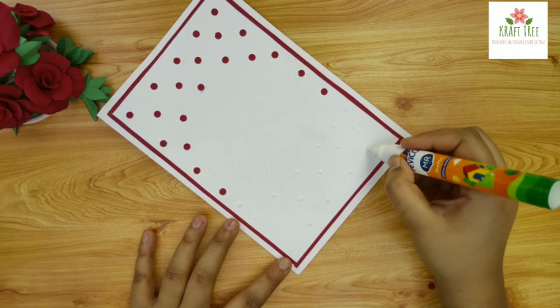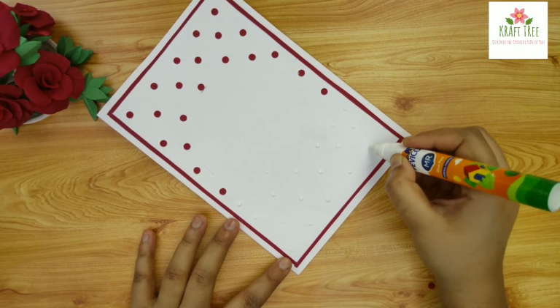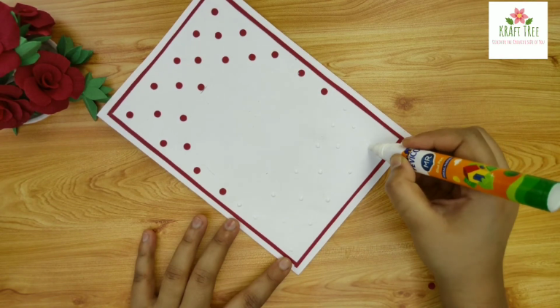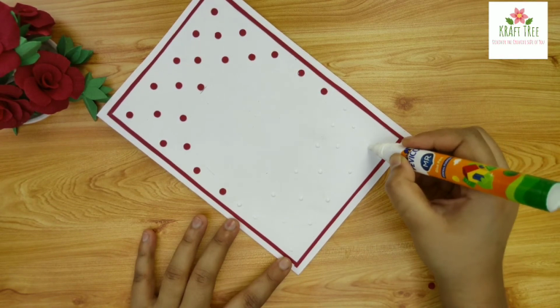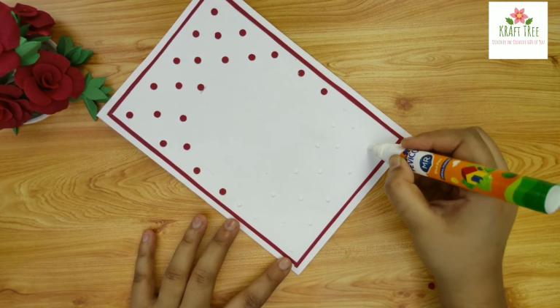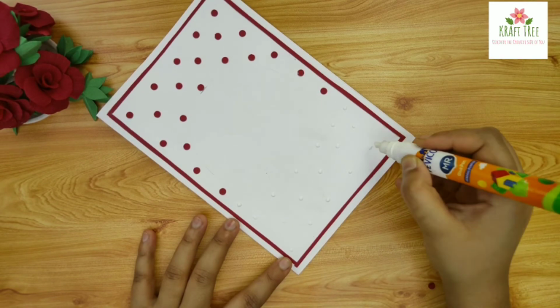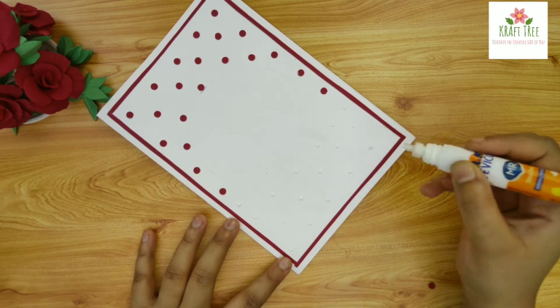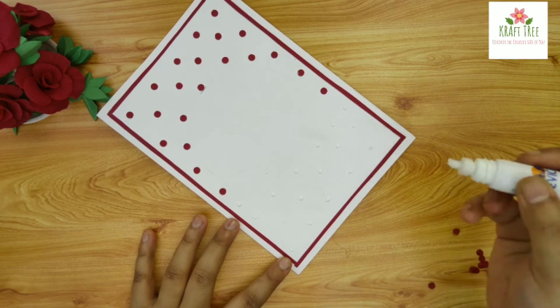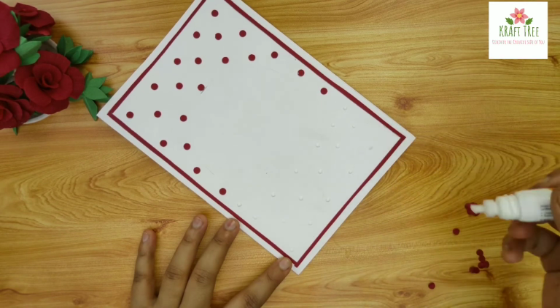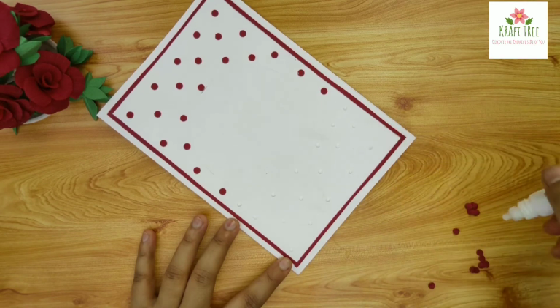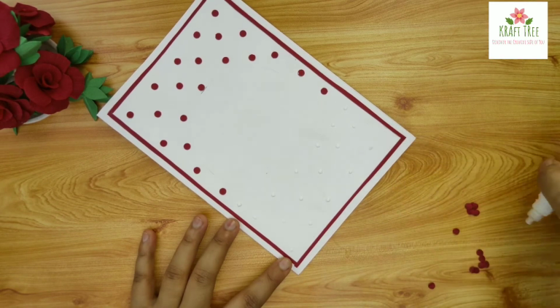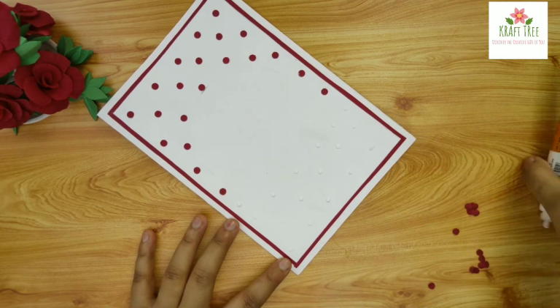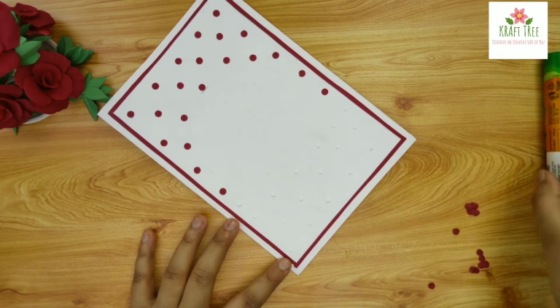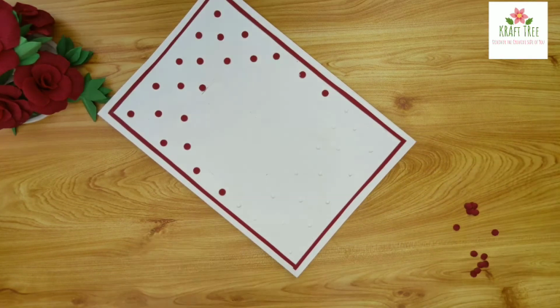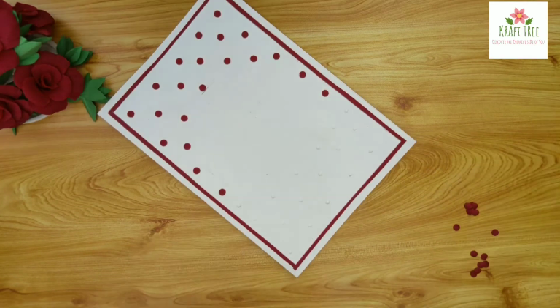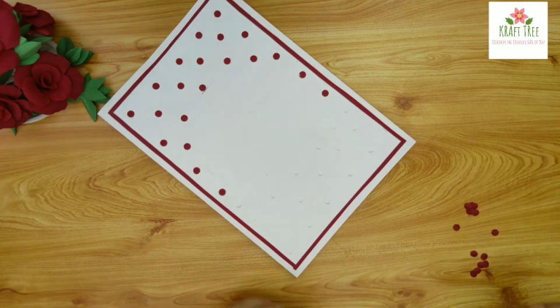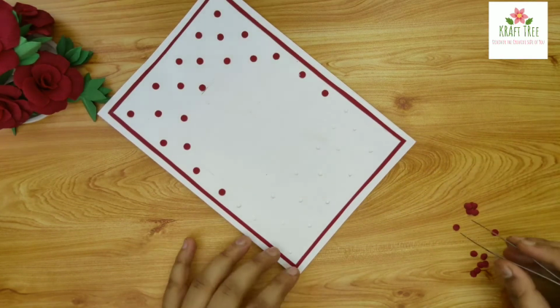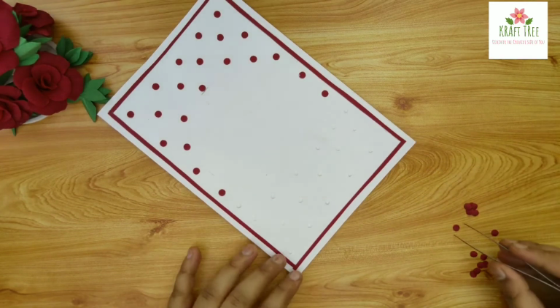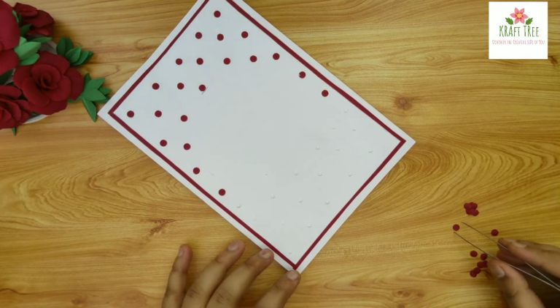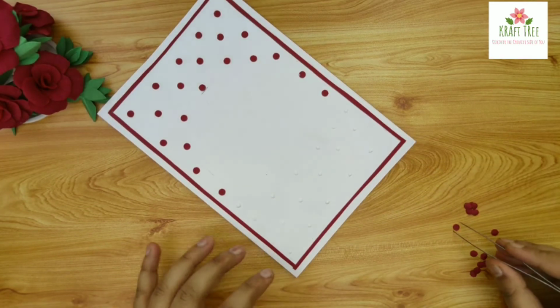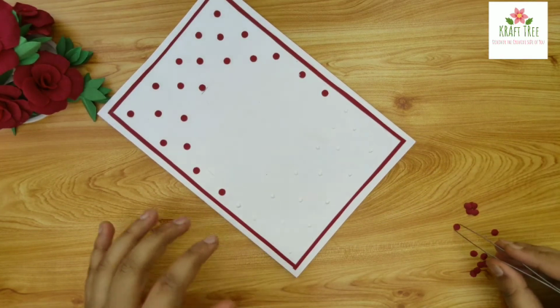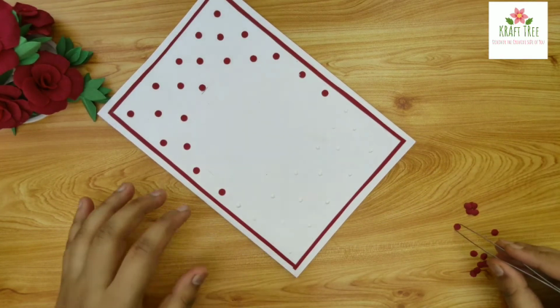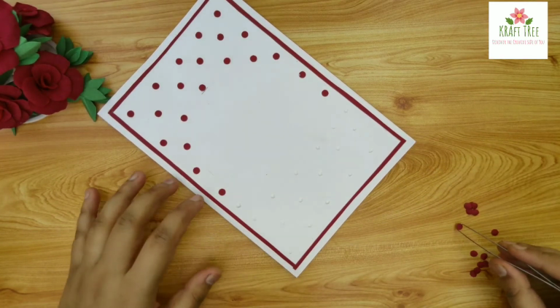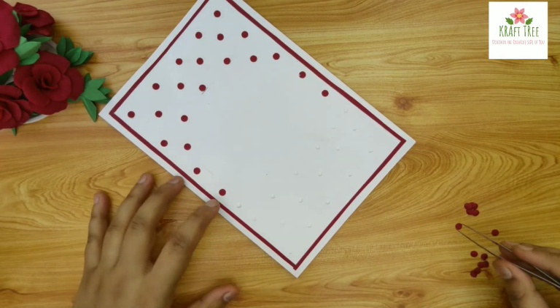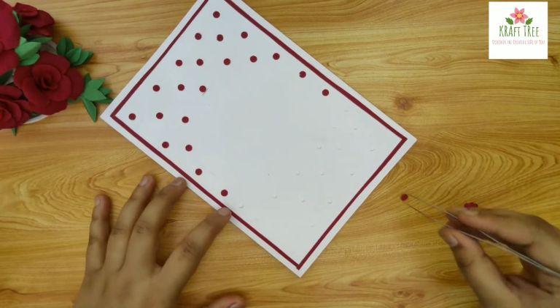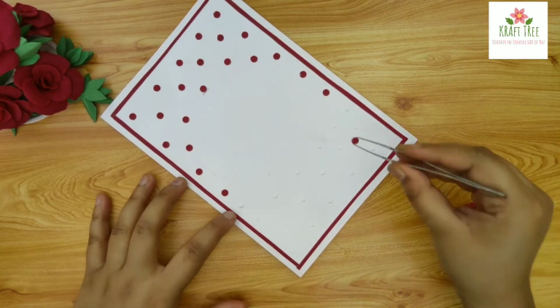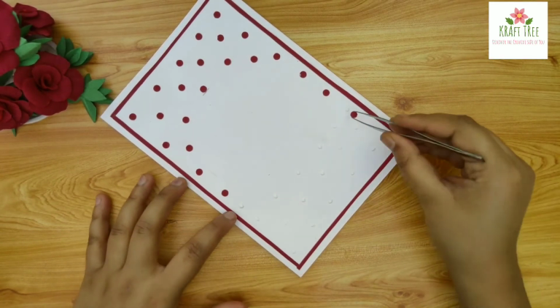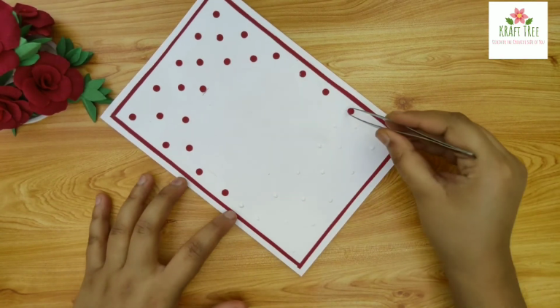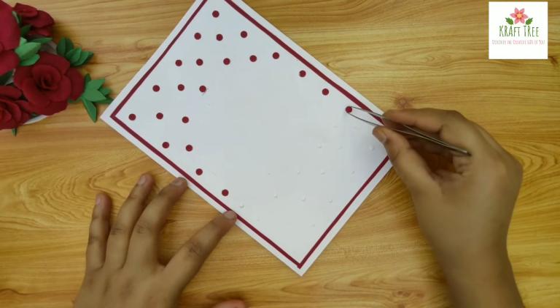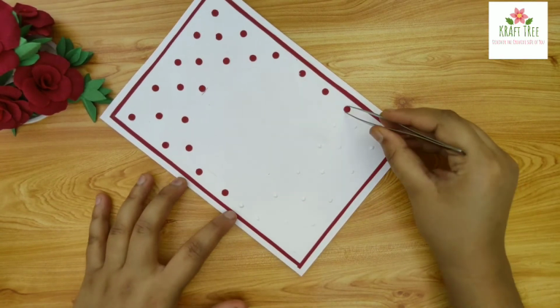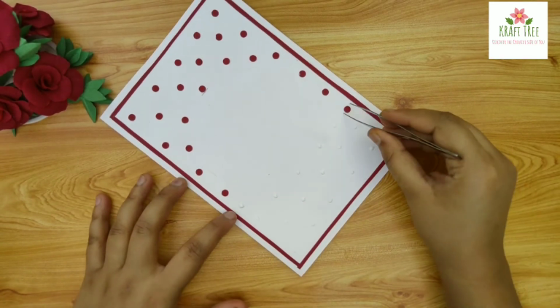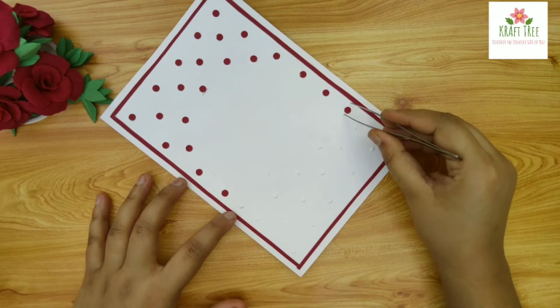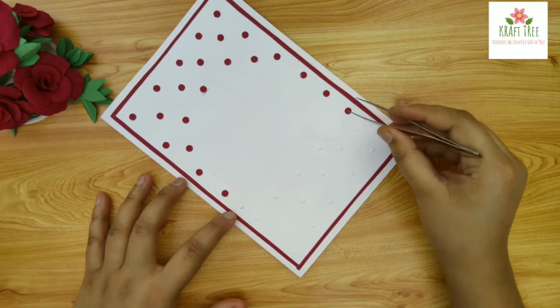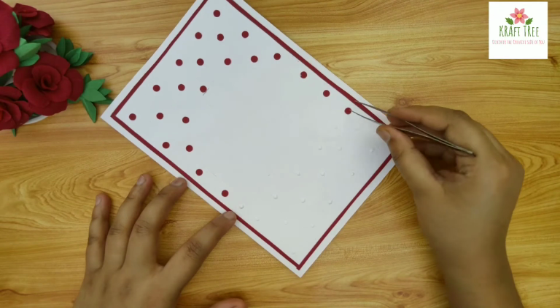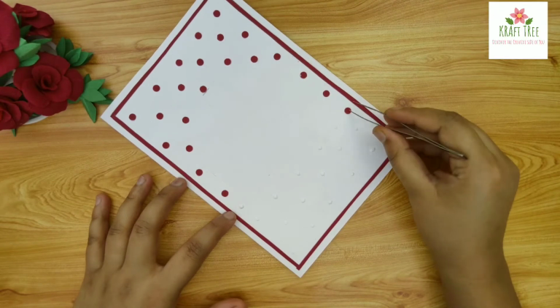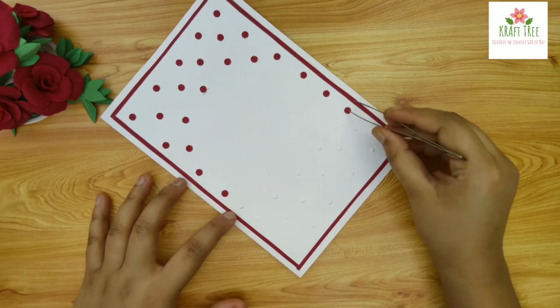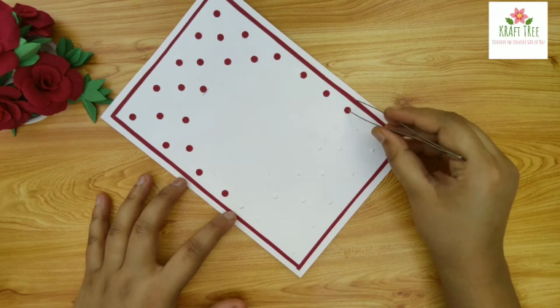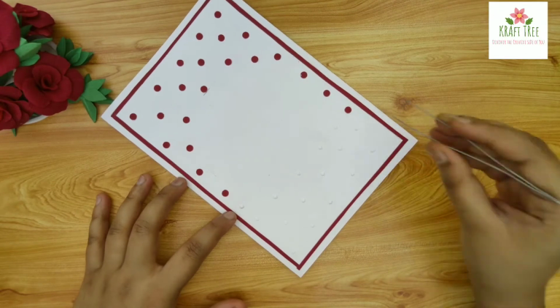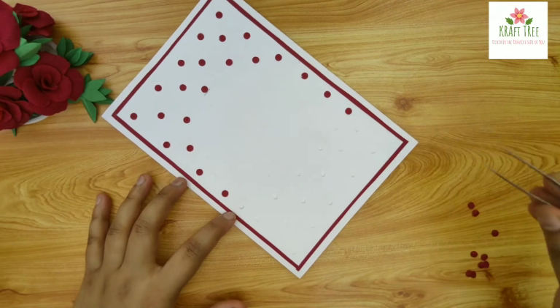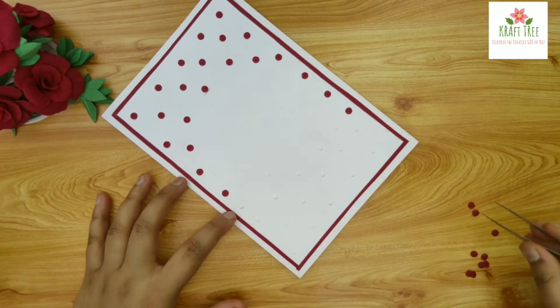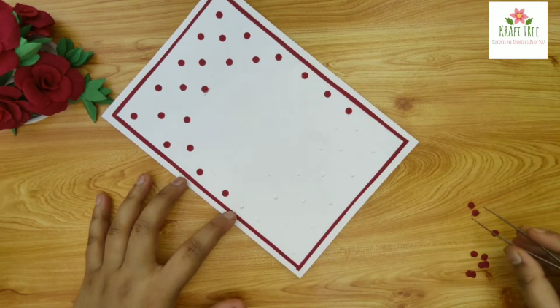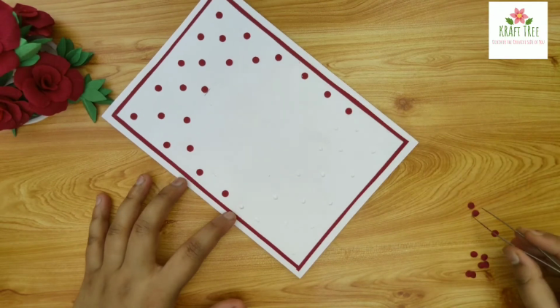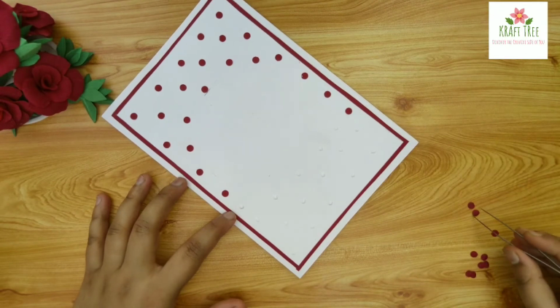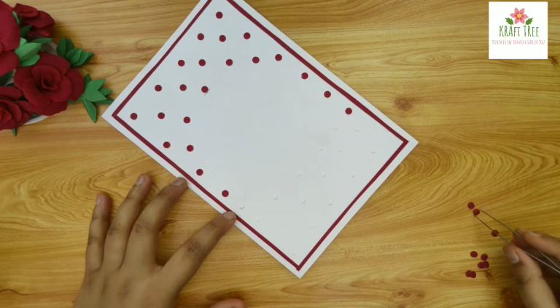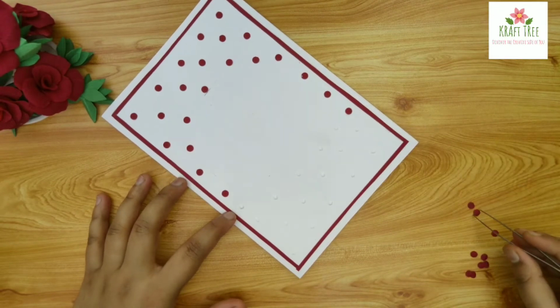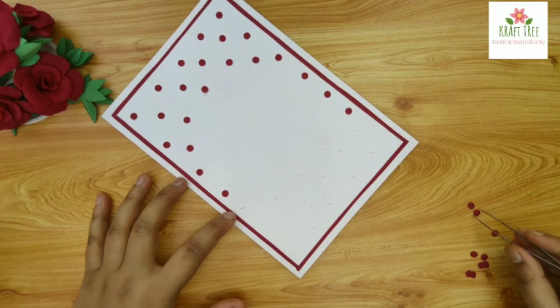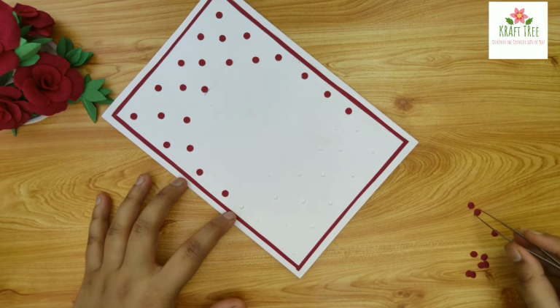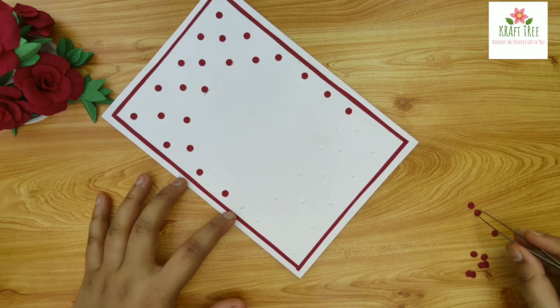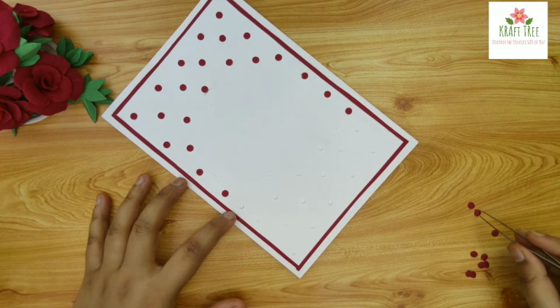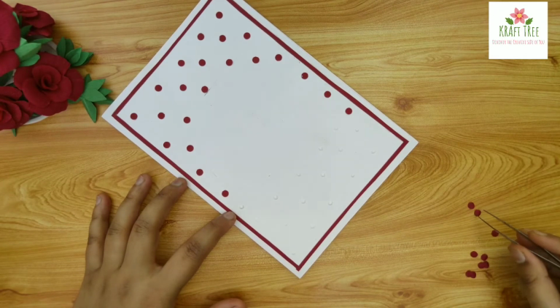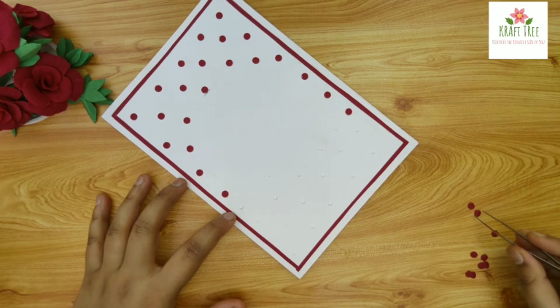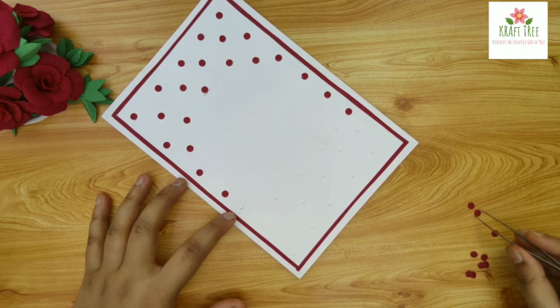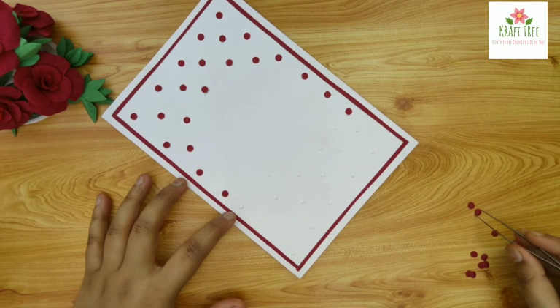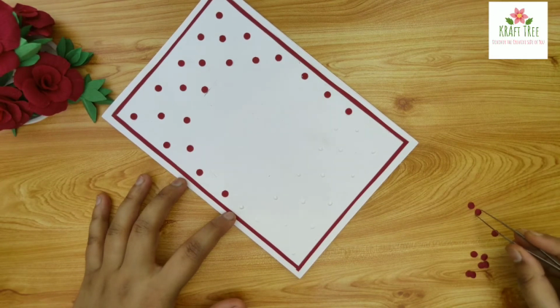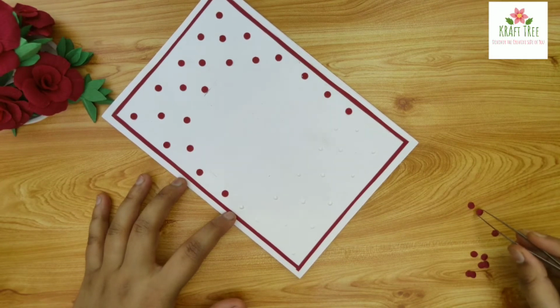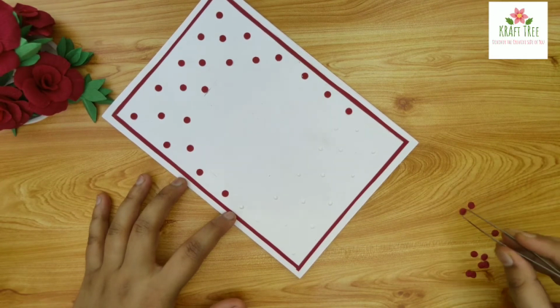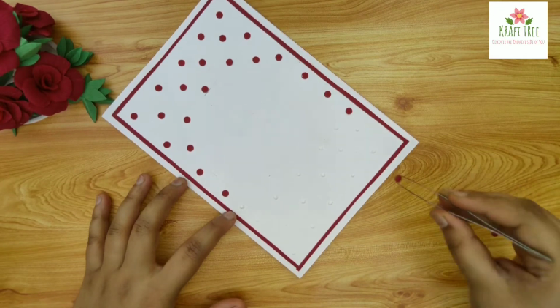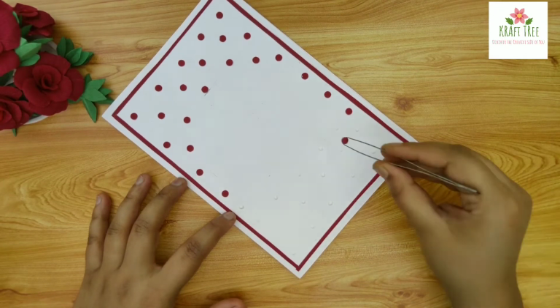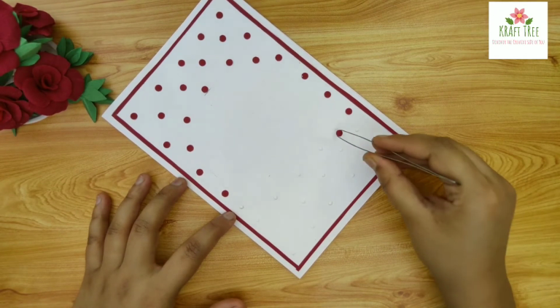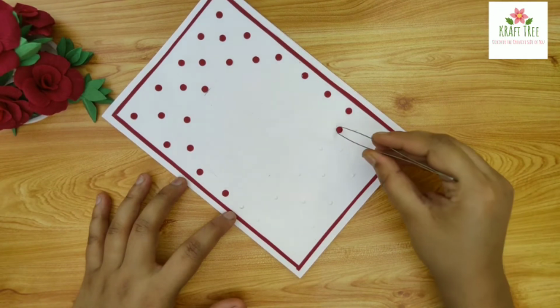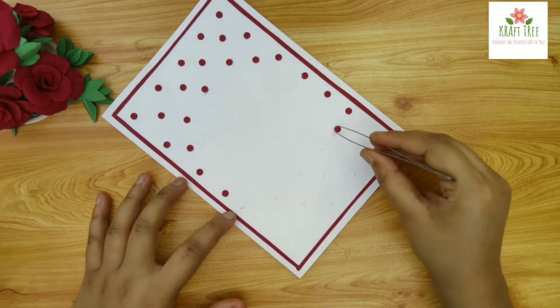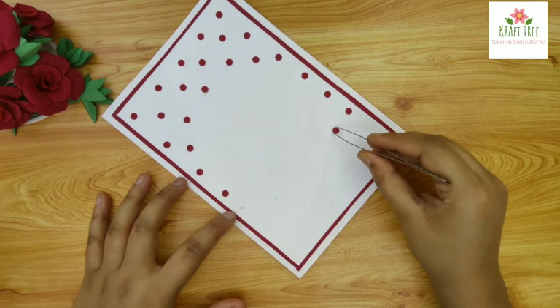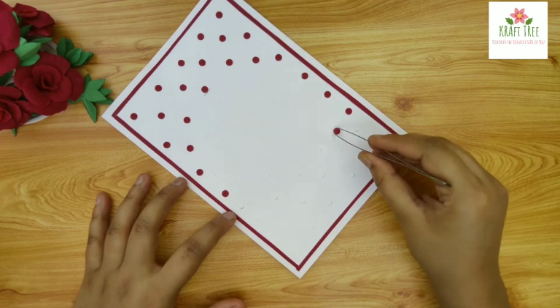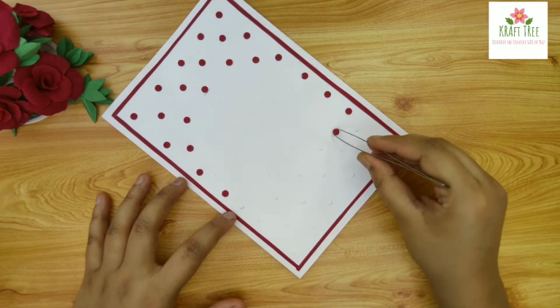This card is relatively simple and it takes about 30 minutes to complete the whole thing.